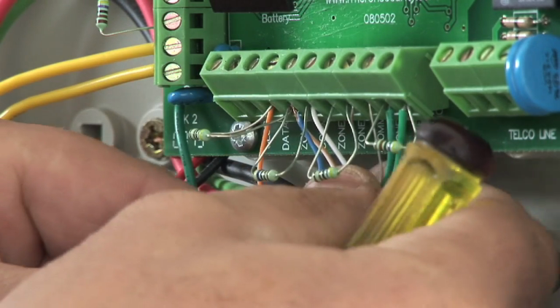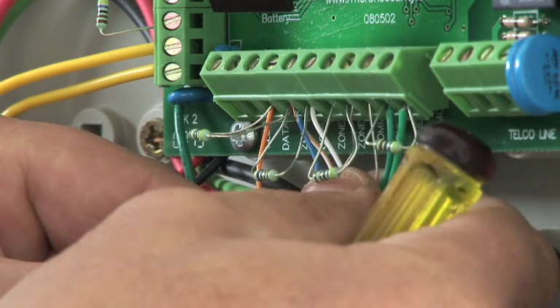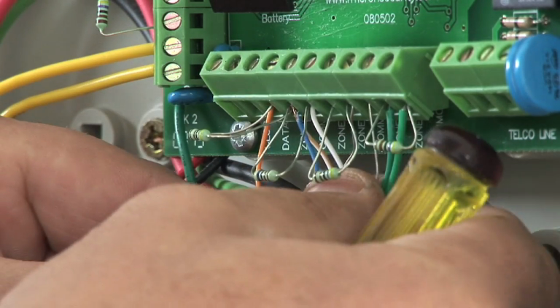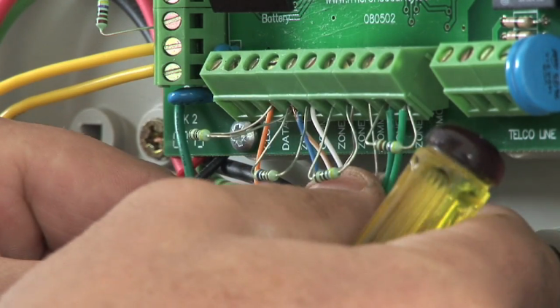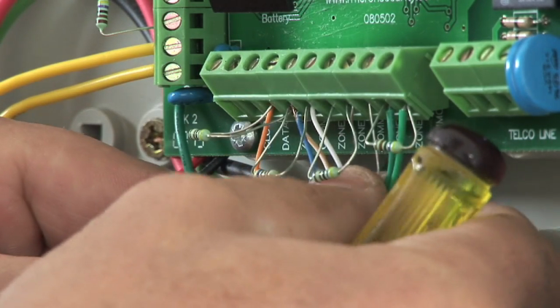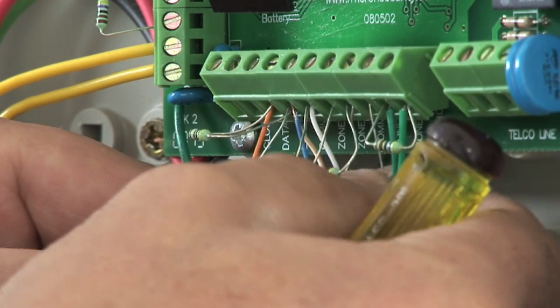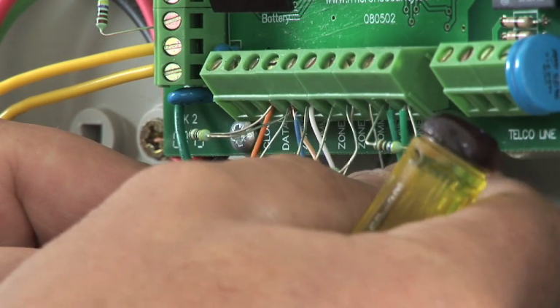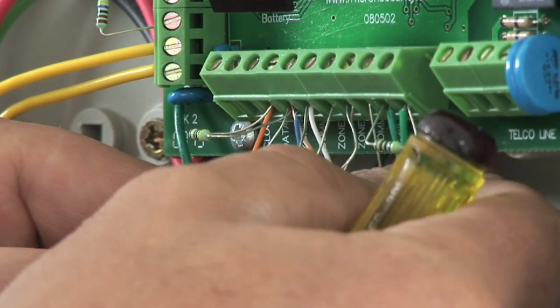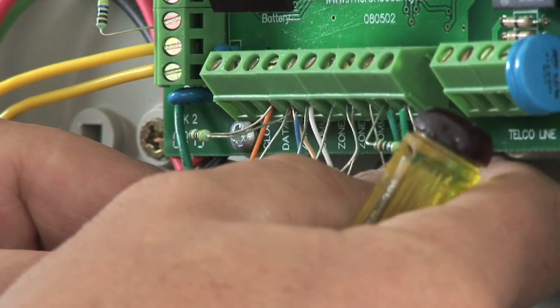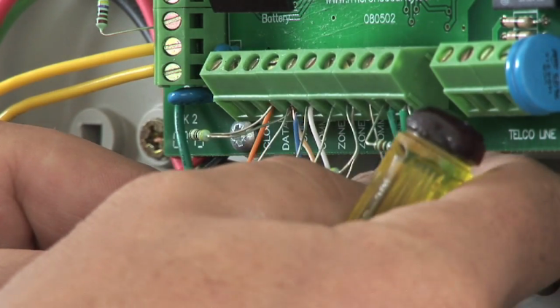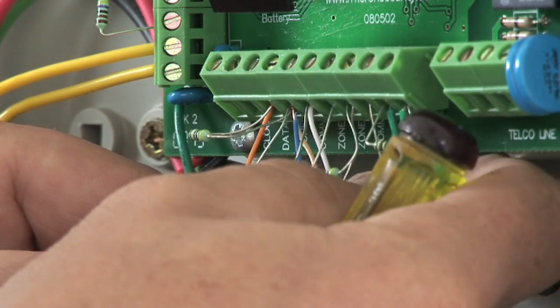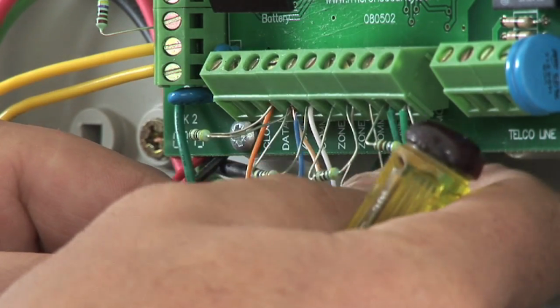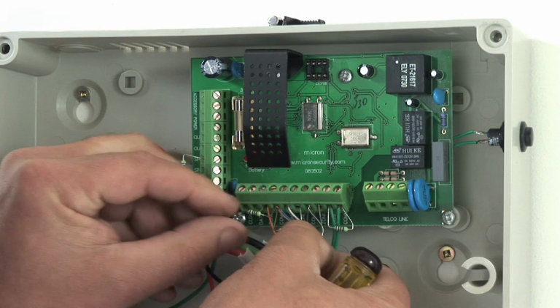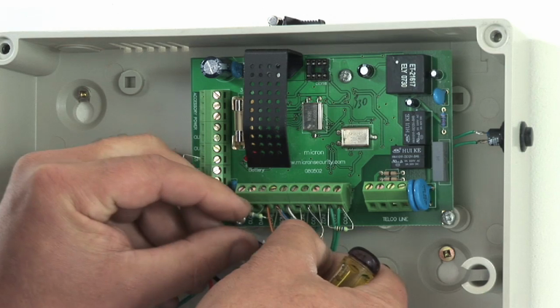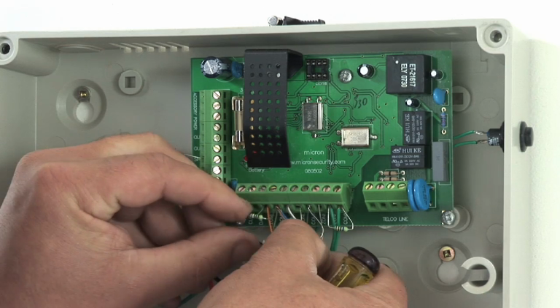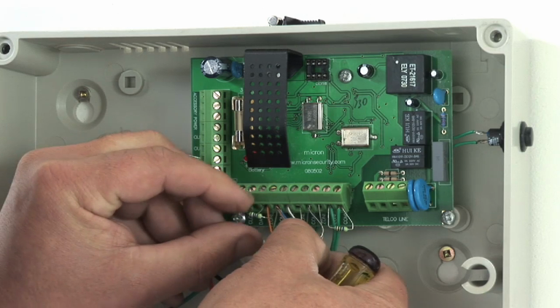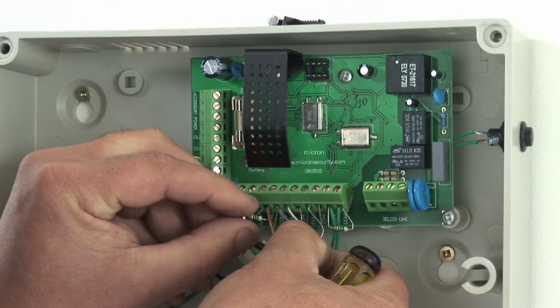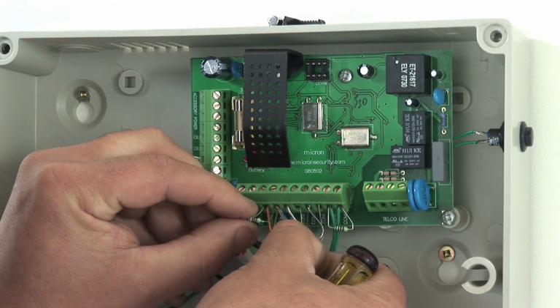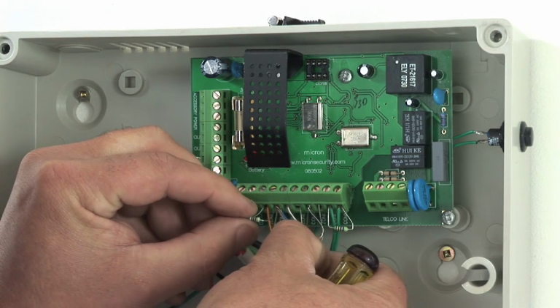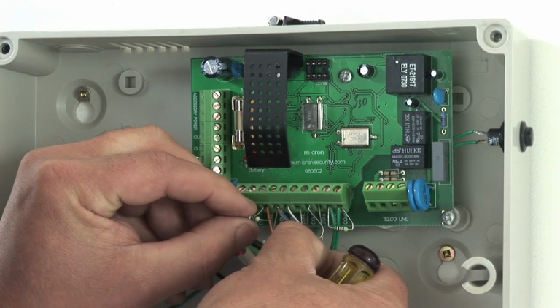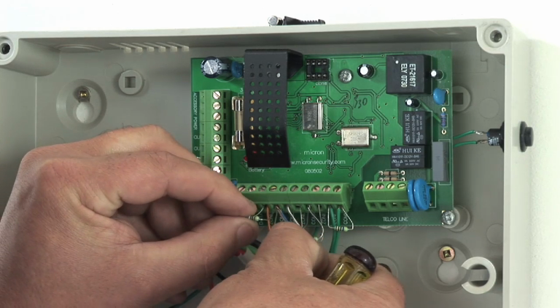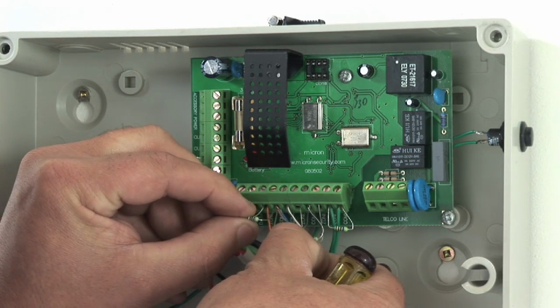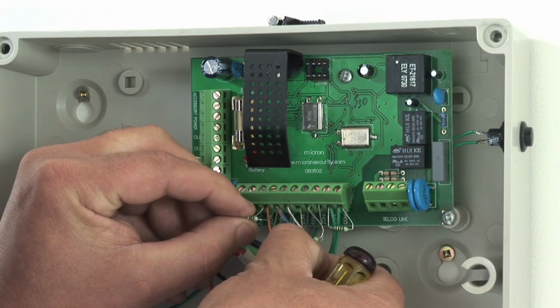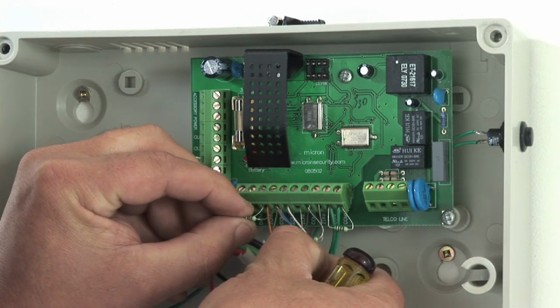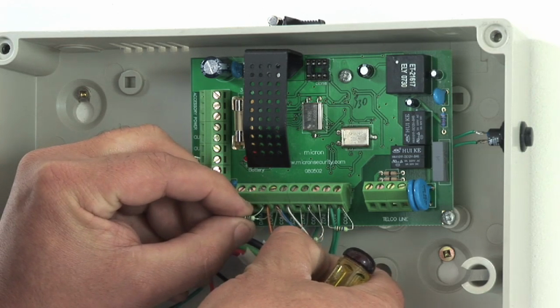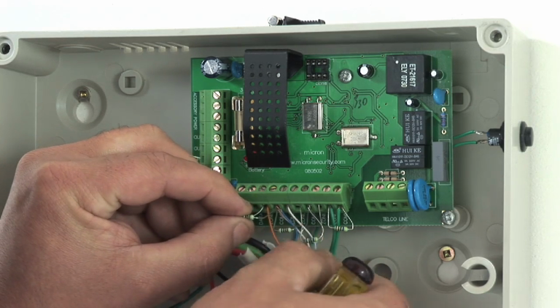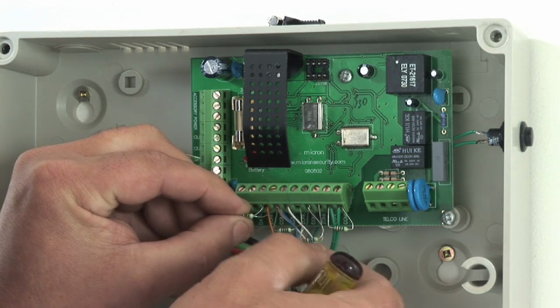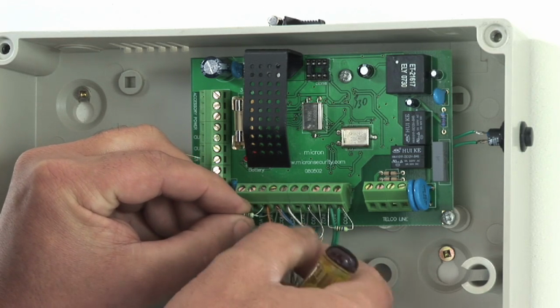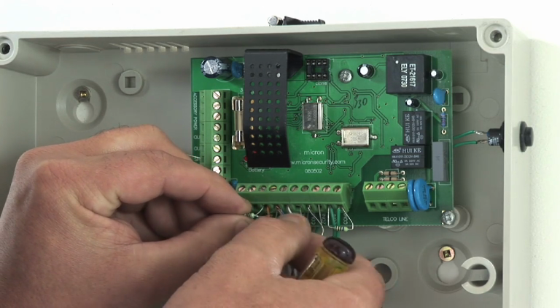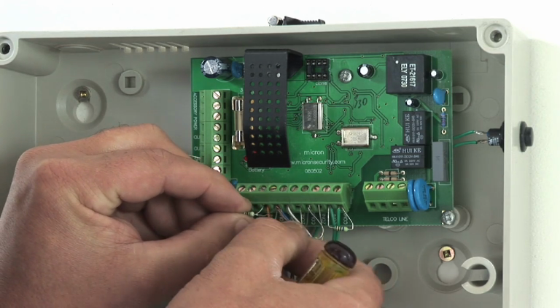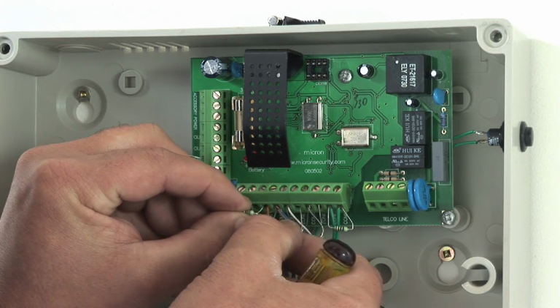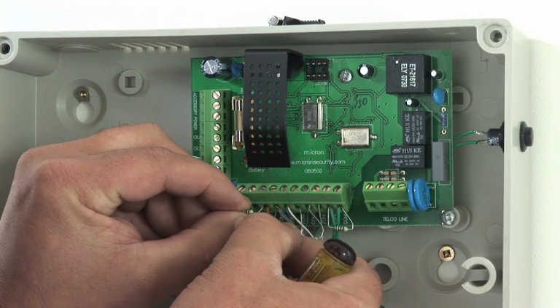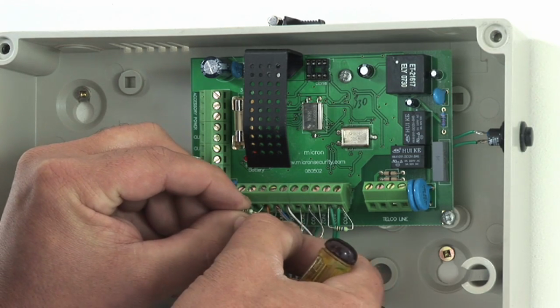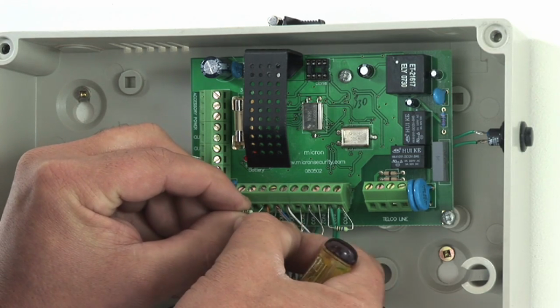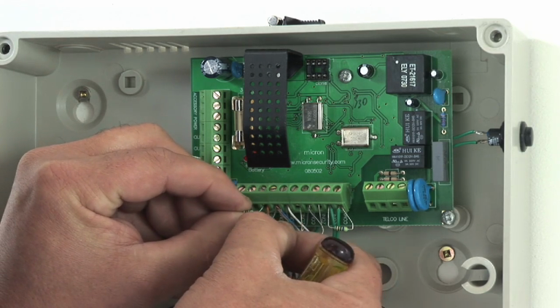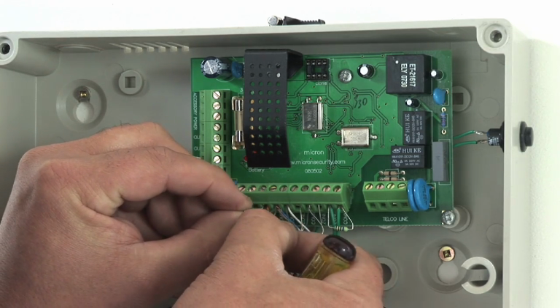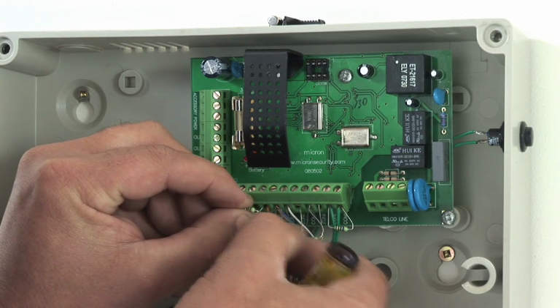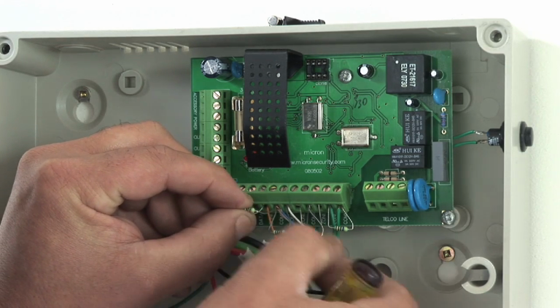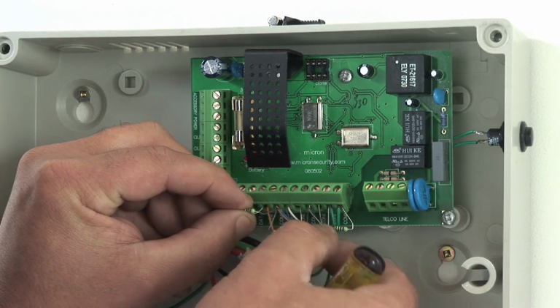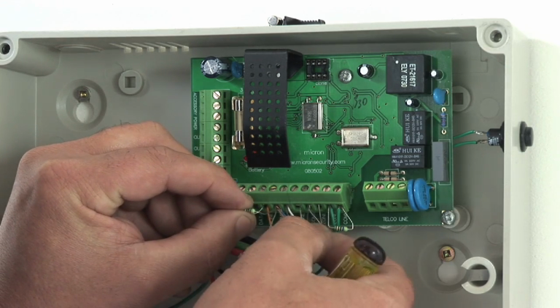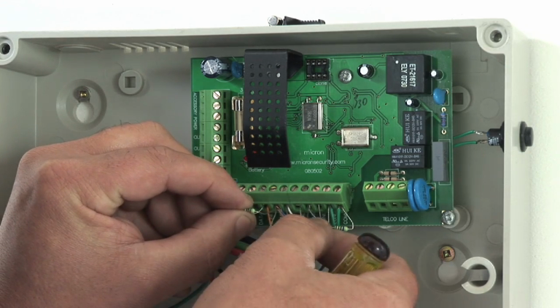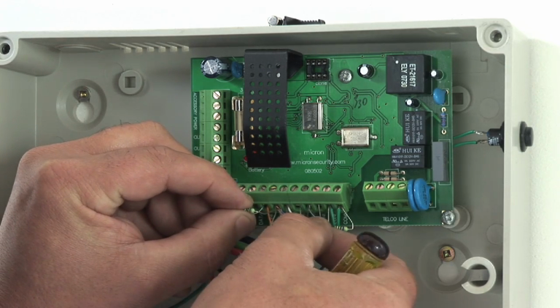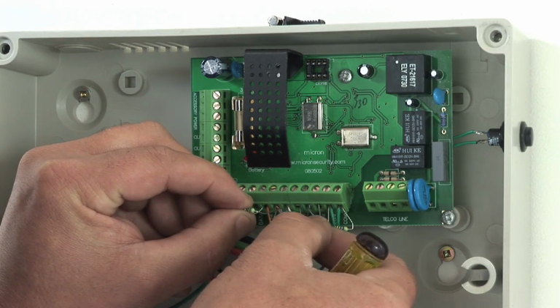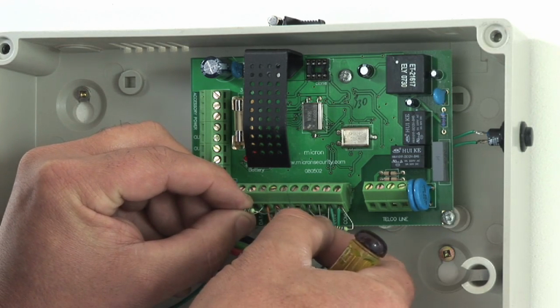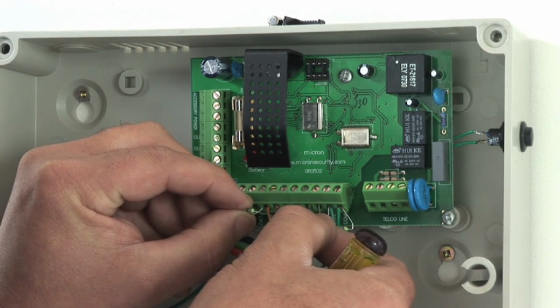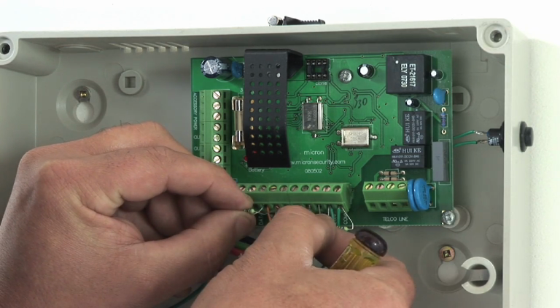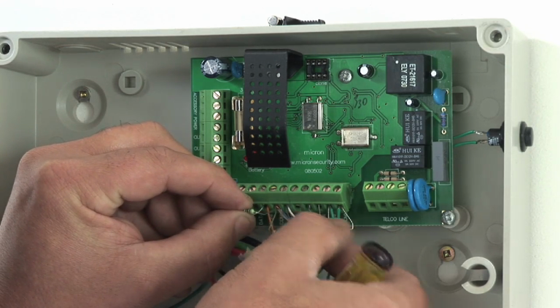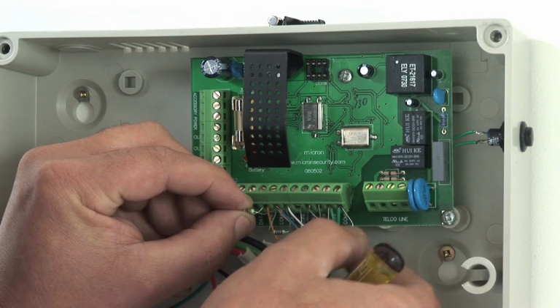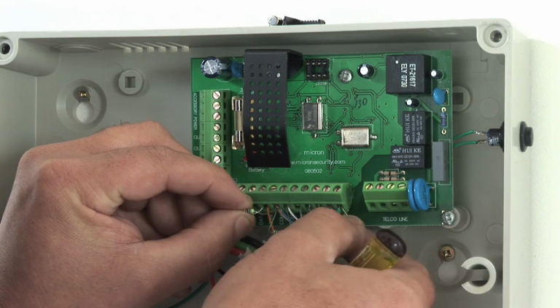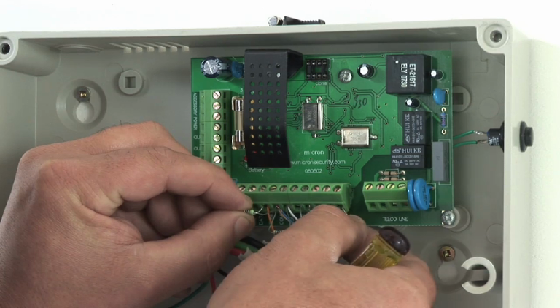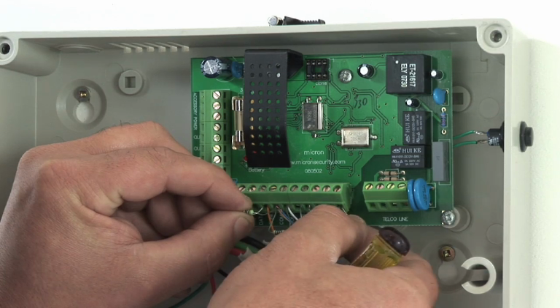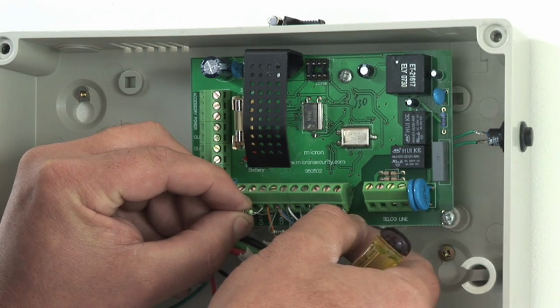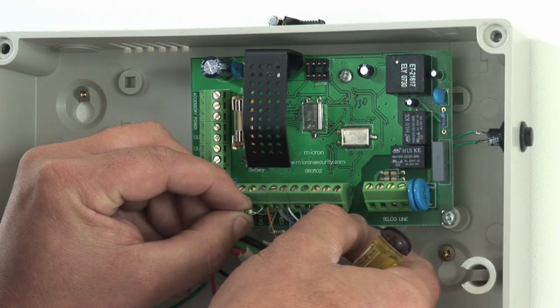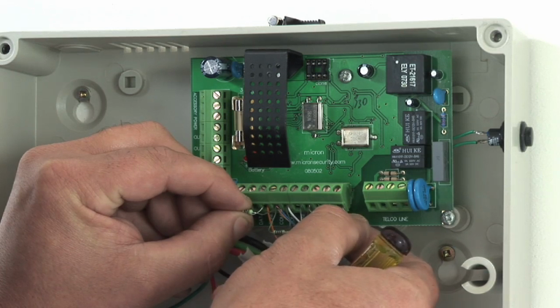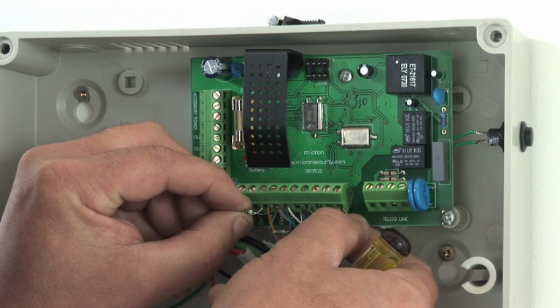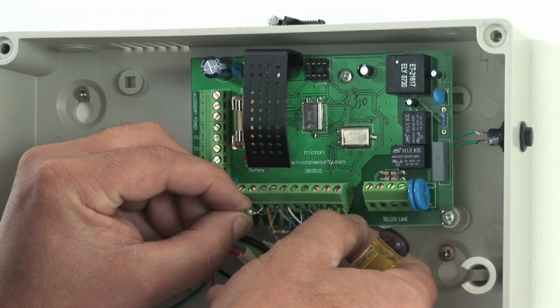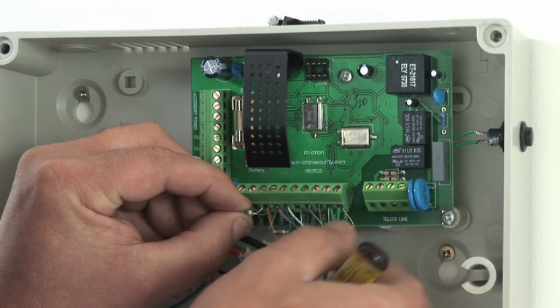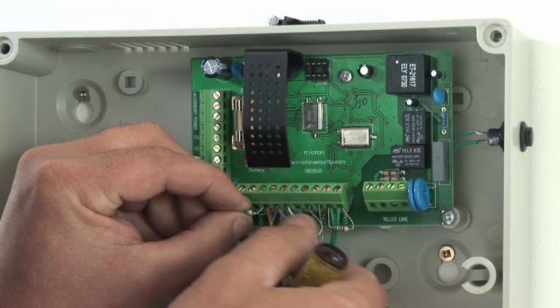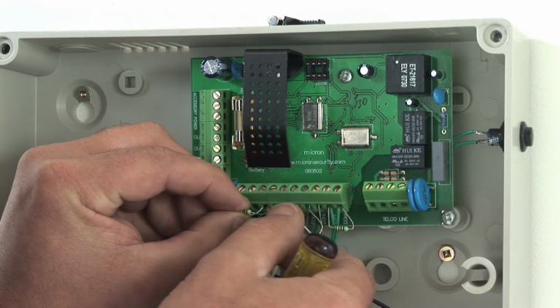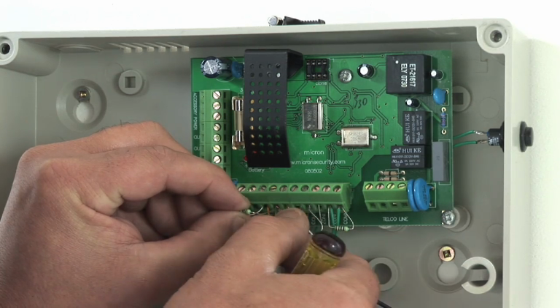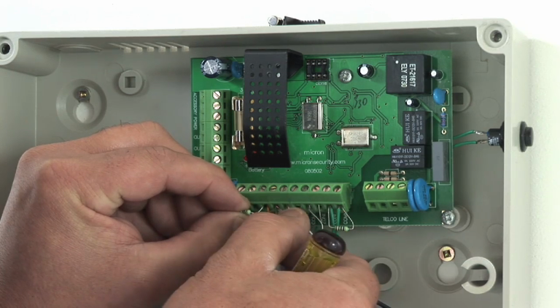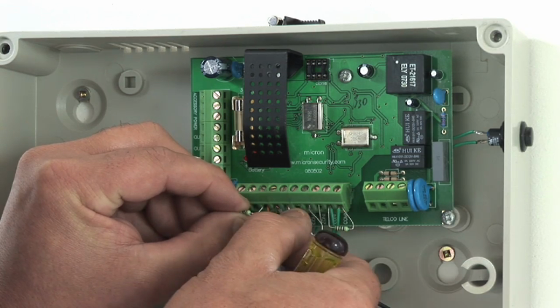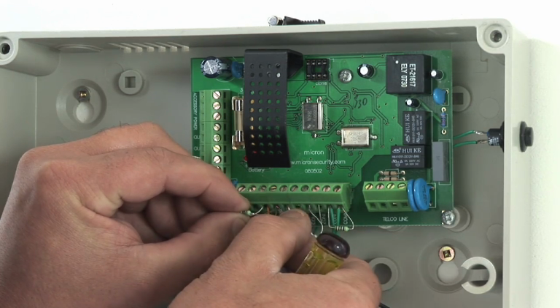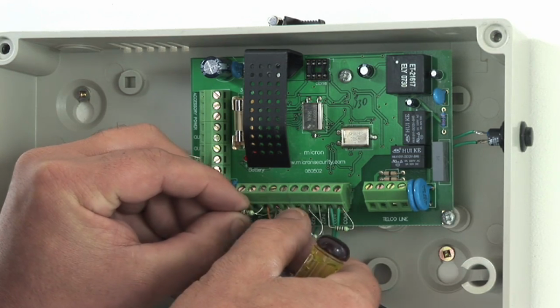Check all your wiring is tight and correct and that resistors are not touching each other.